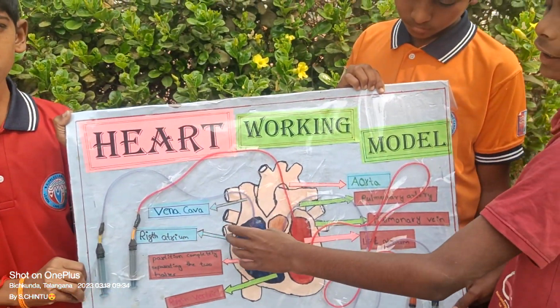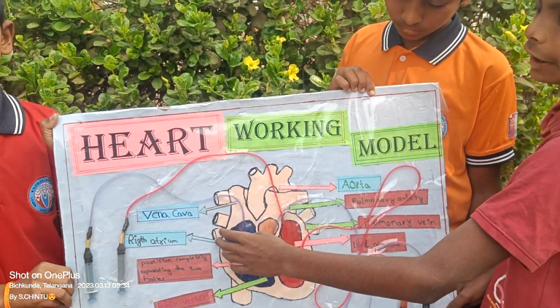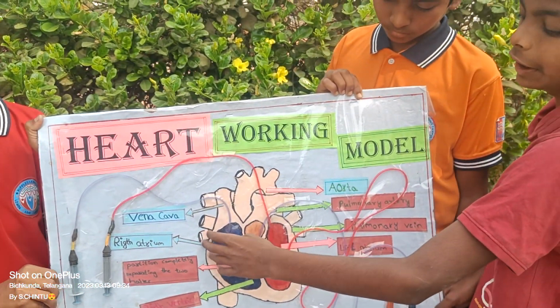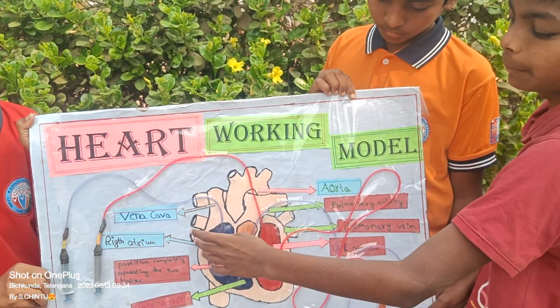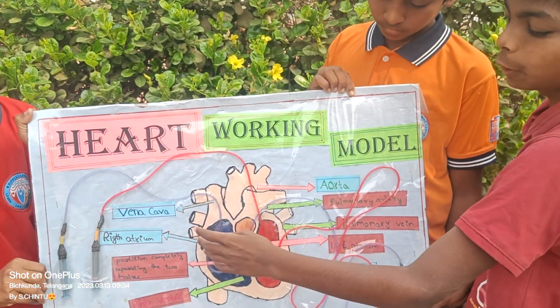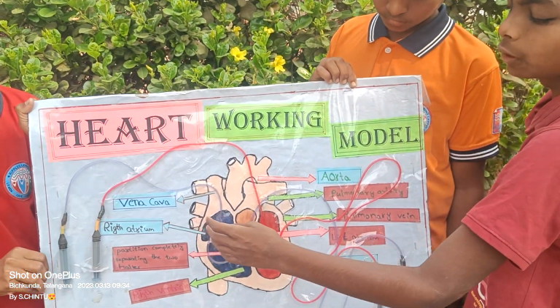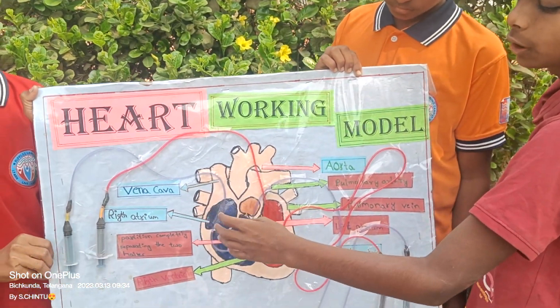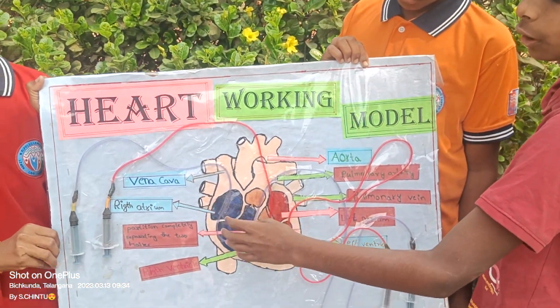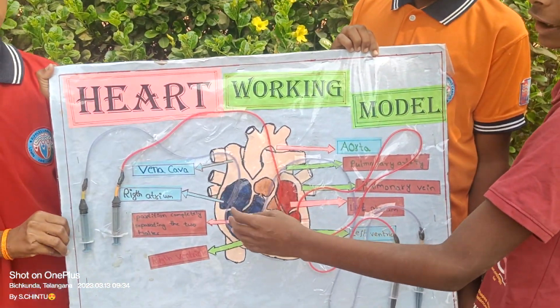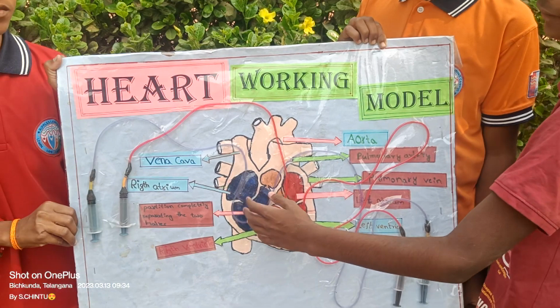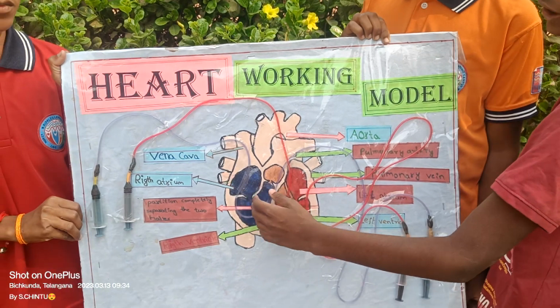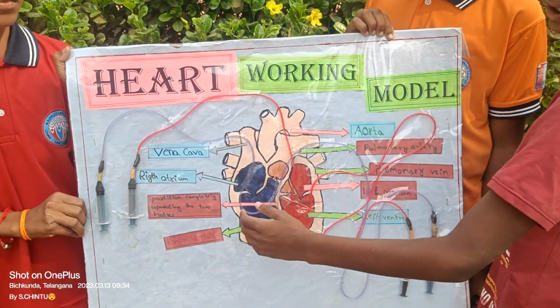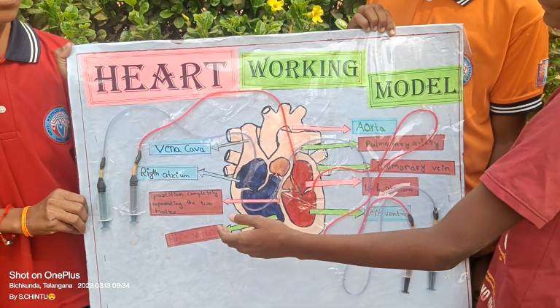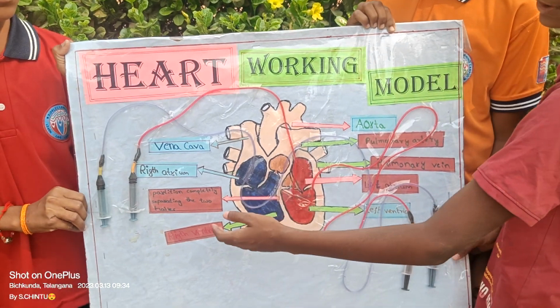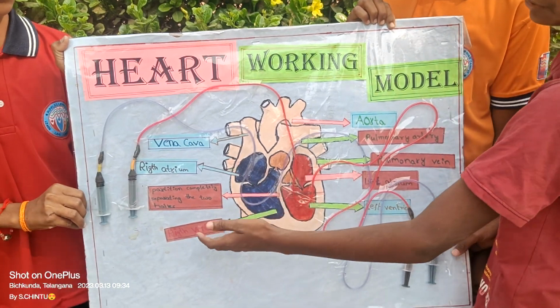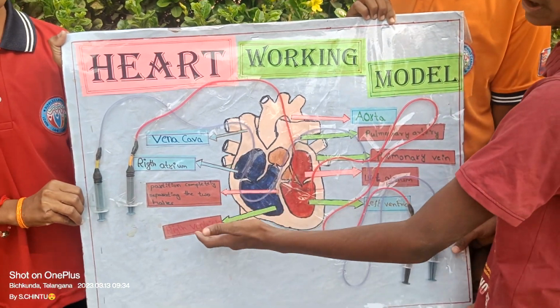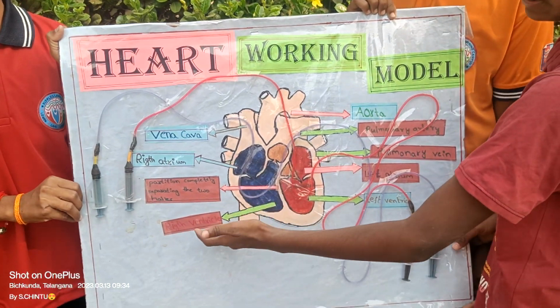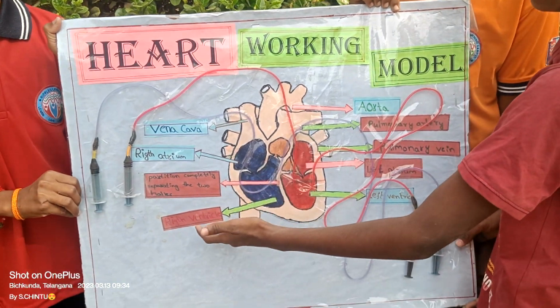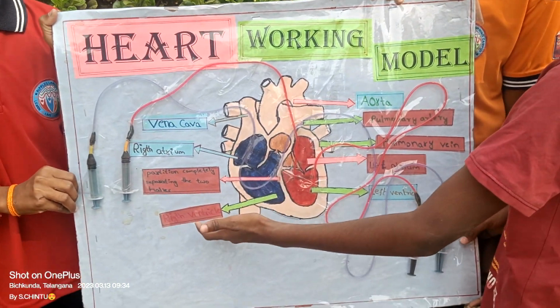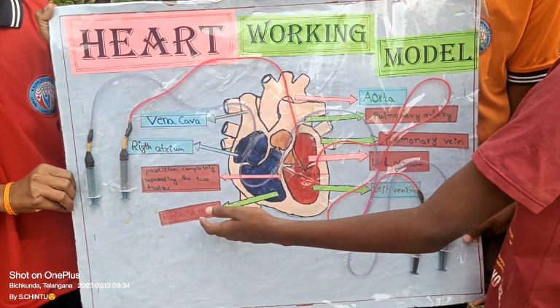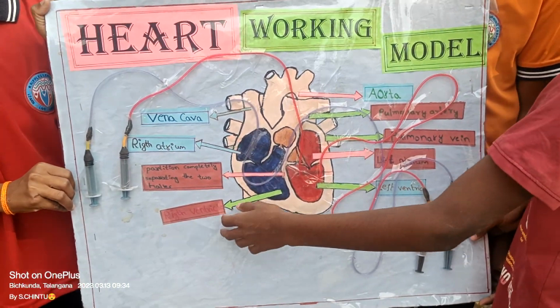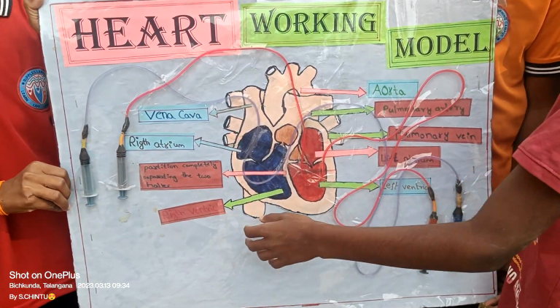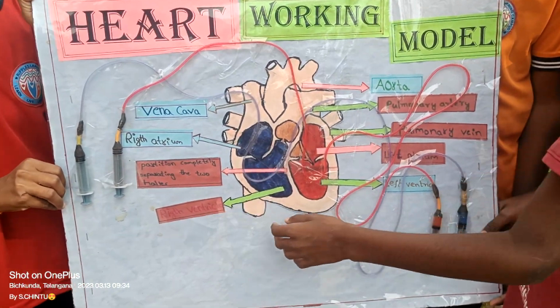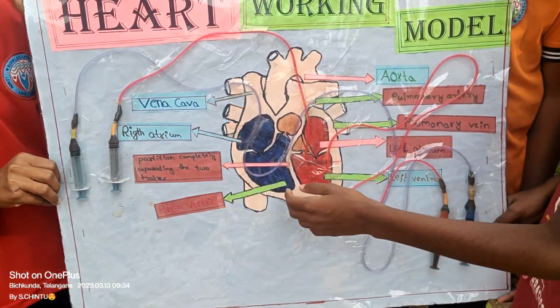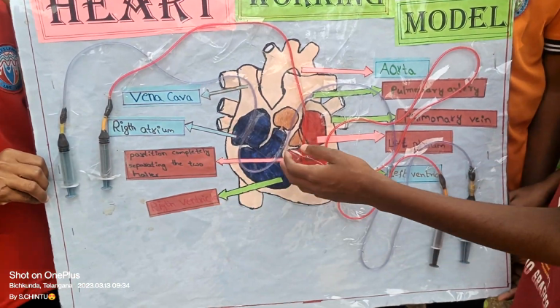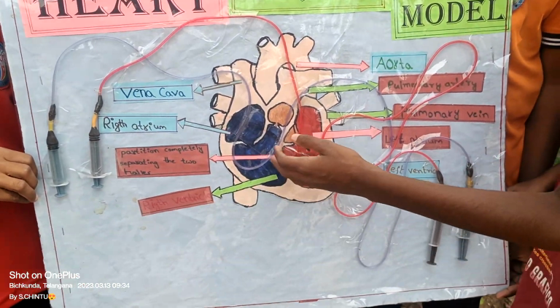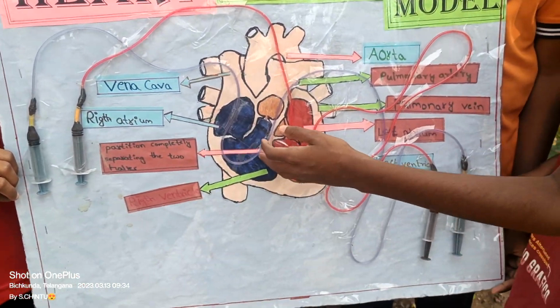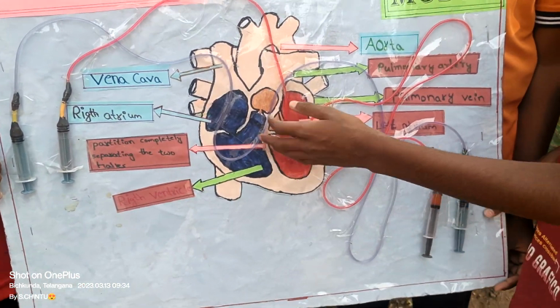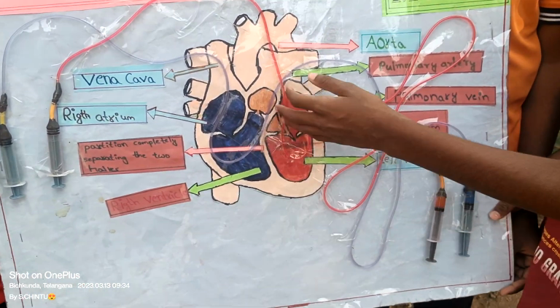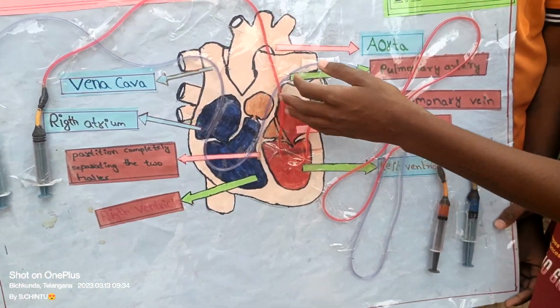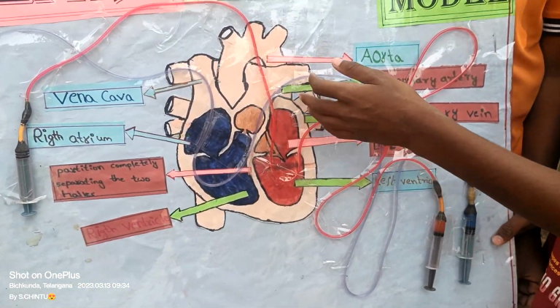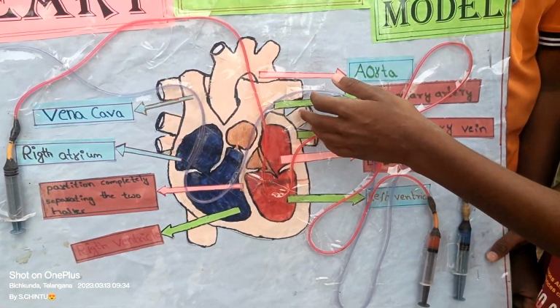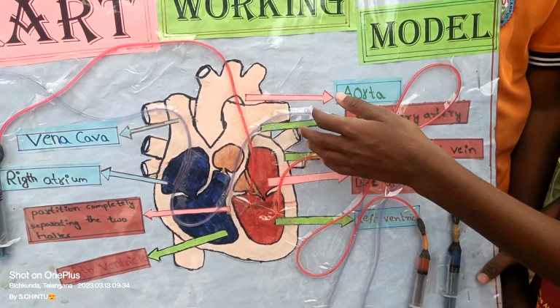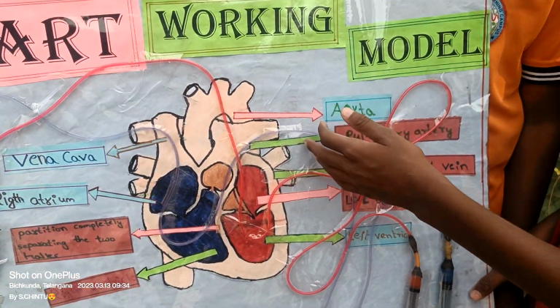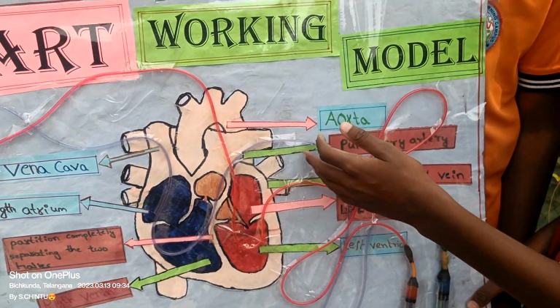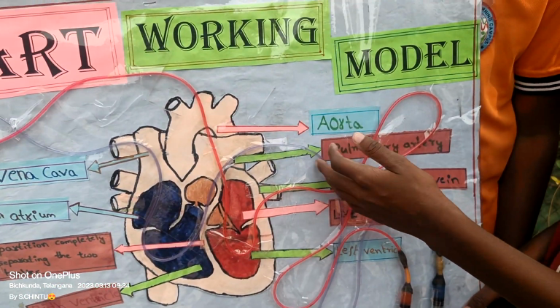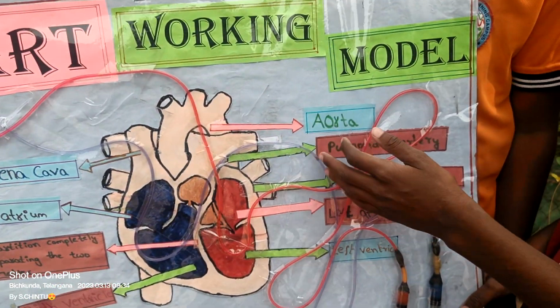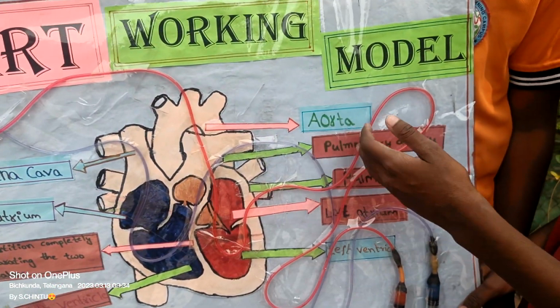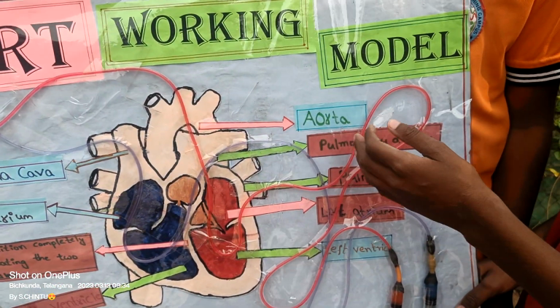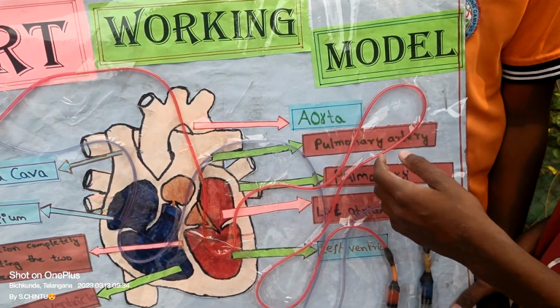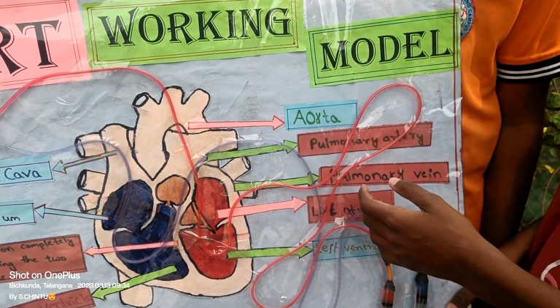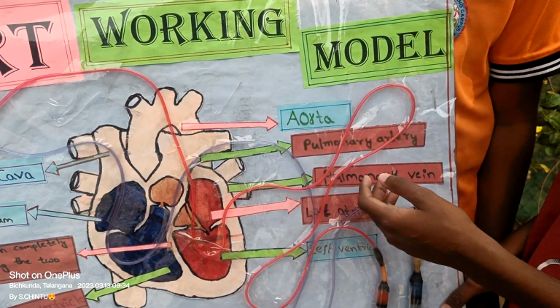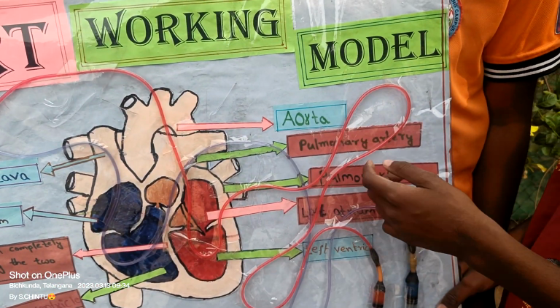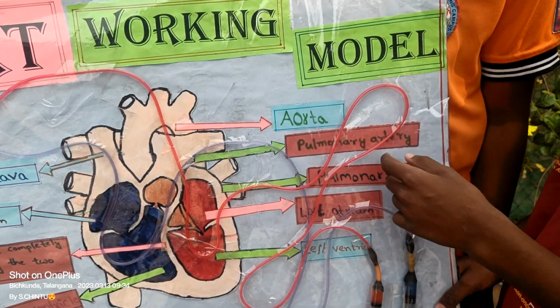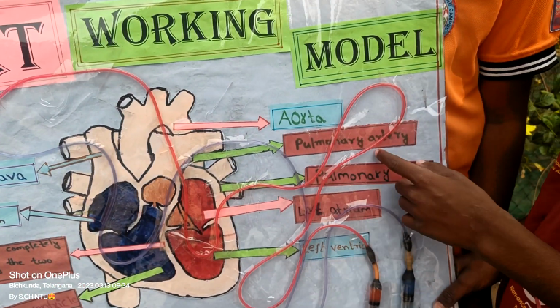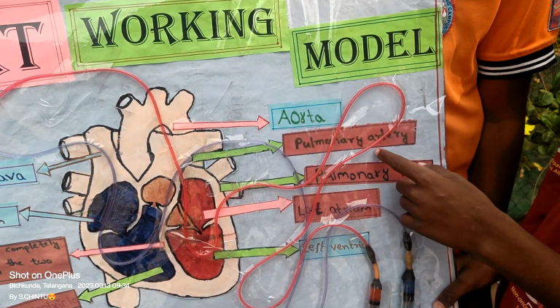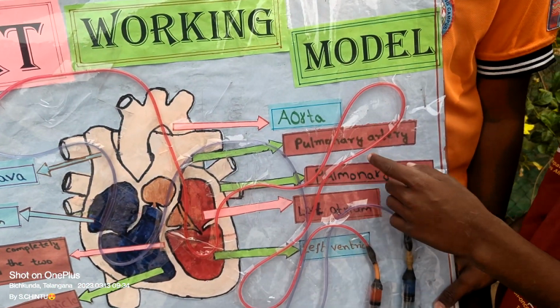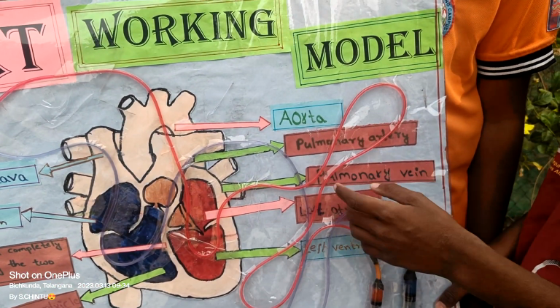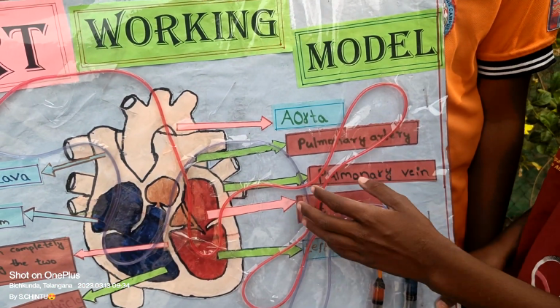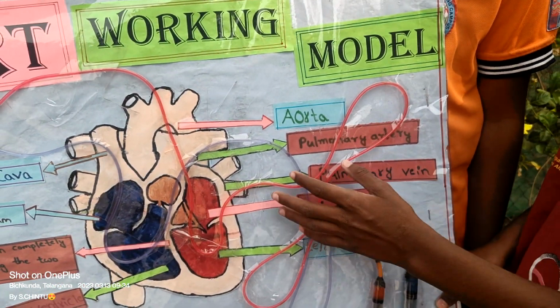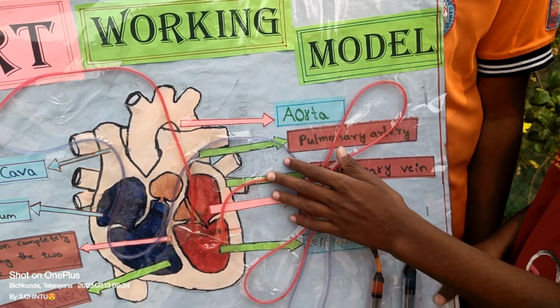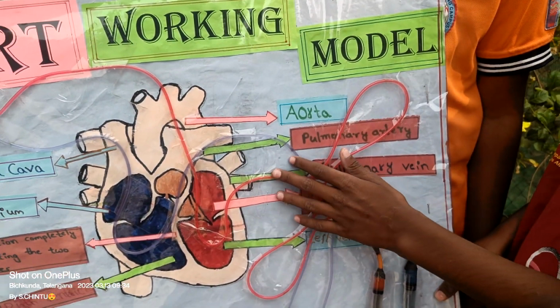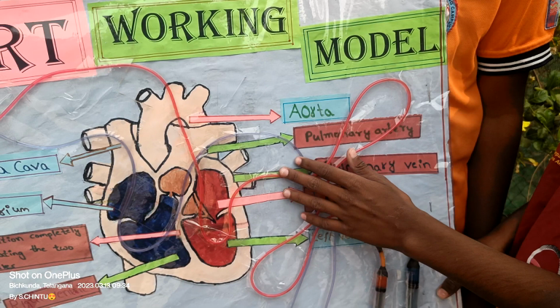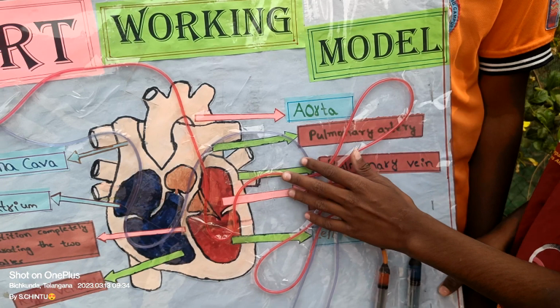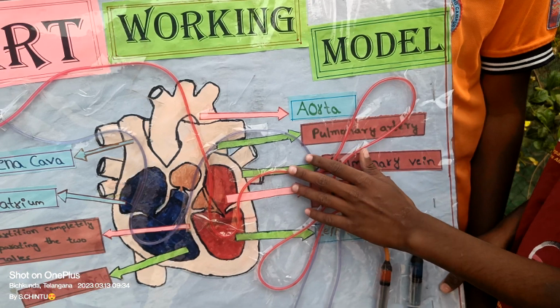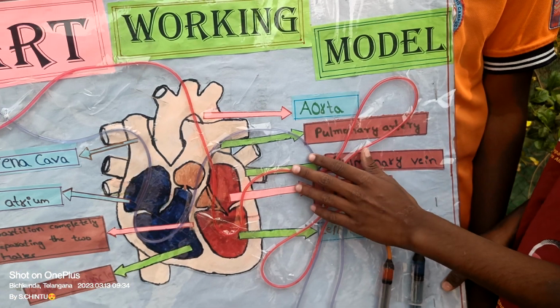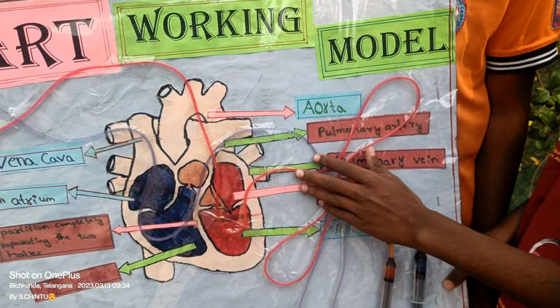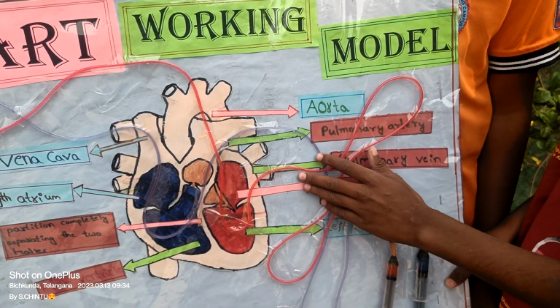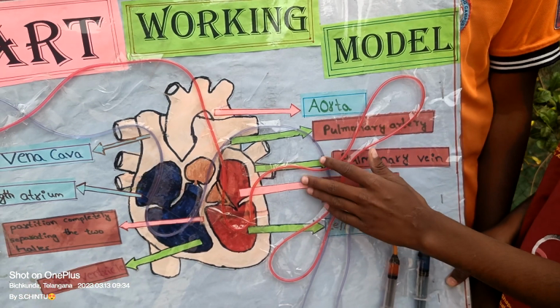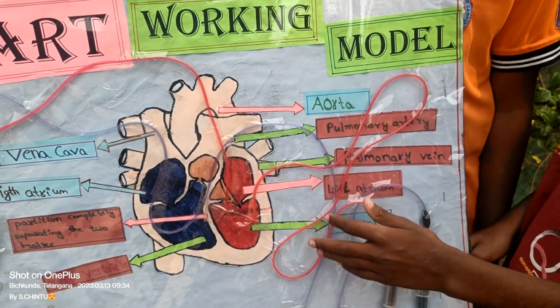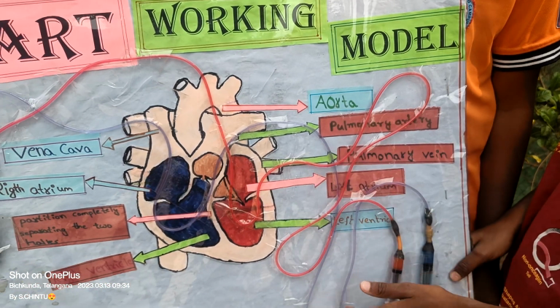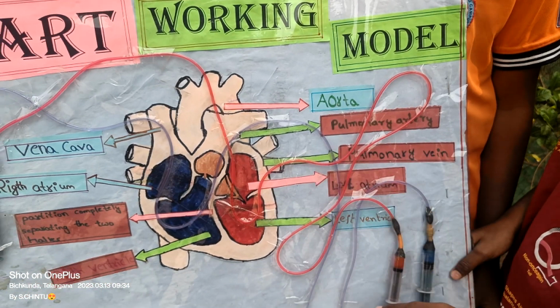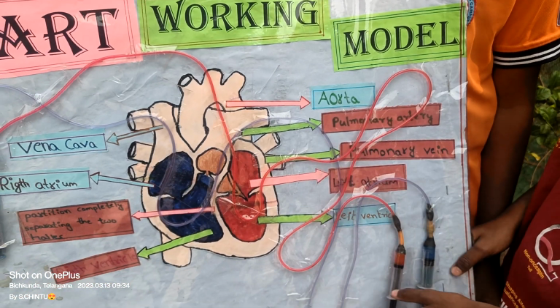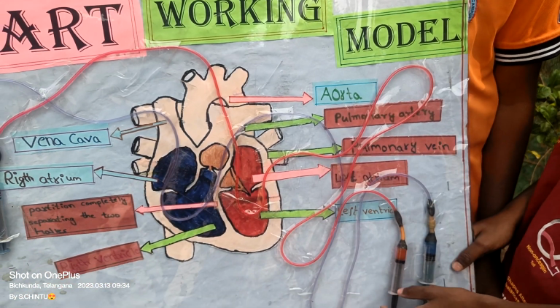From the right atrium, slowly it will come into the right ventricle. Then slowly it will come out through the pulmonary artery. From the pulmonary artery, it goes to the lungs.